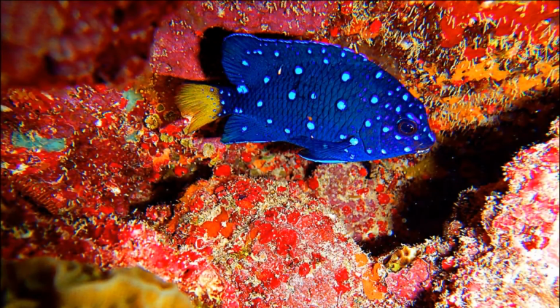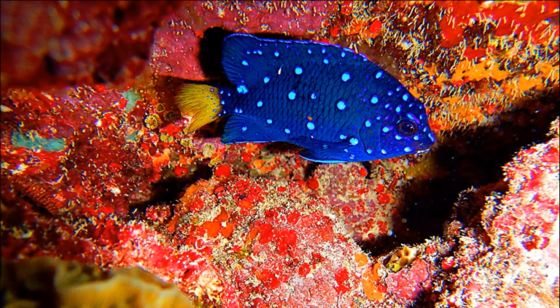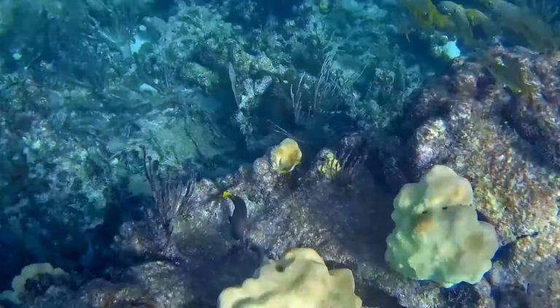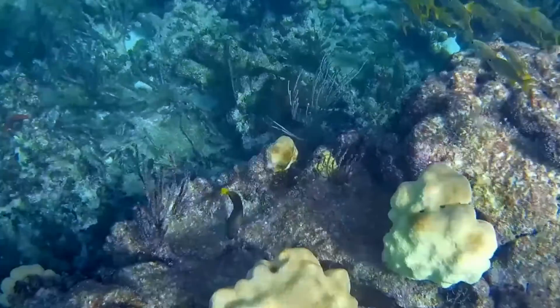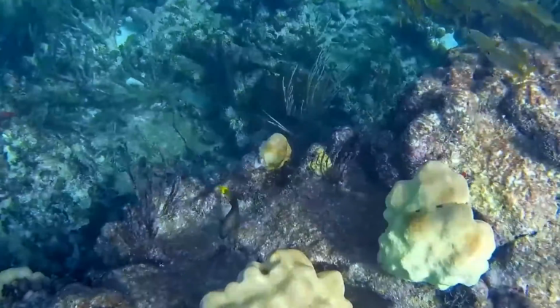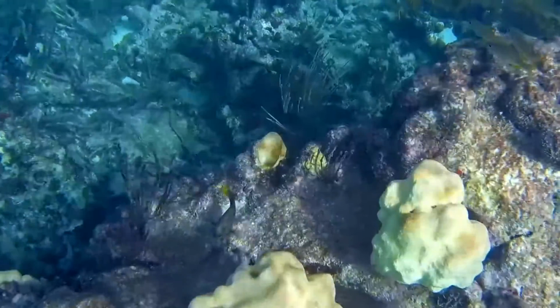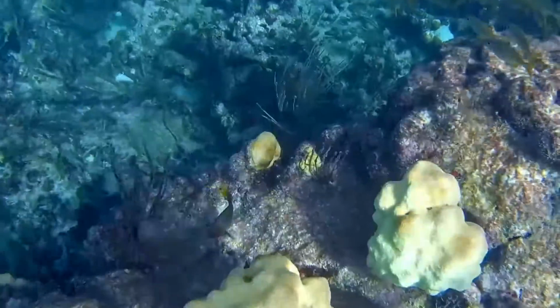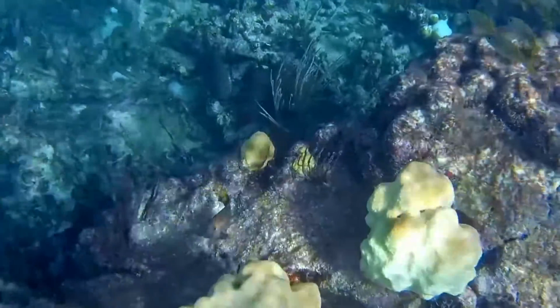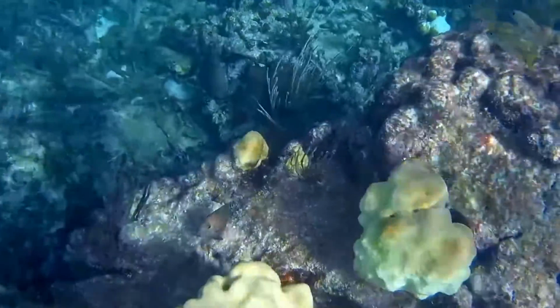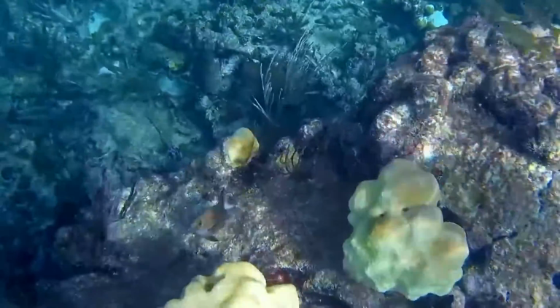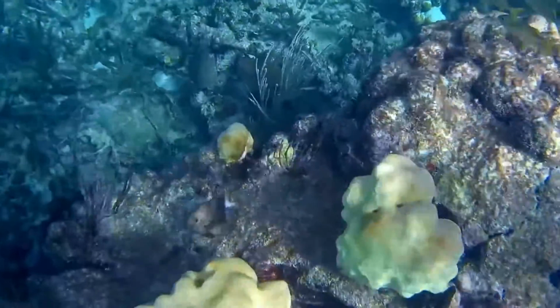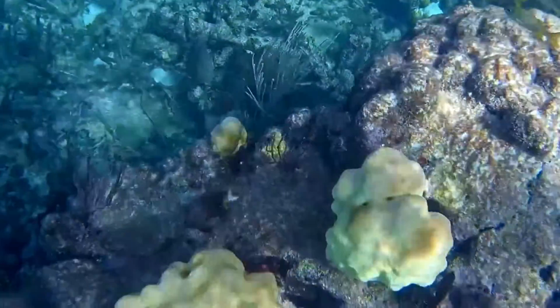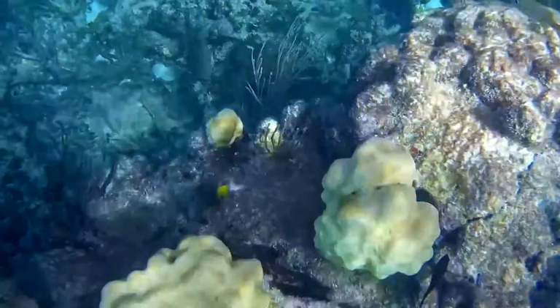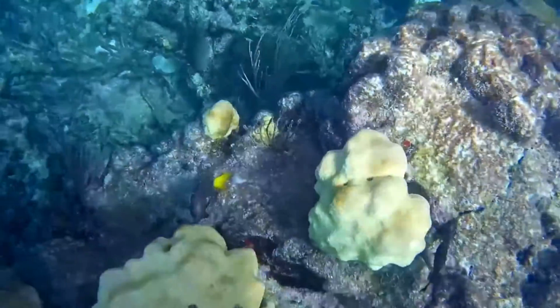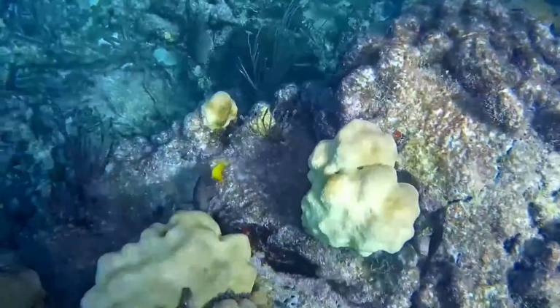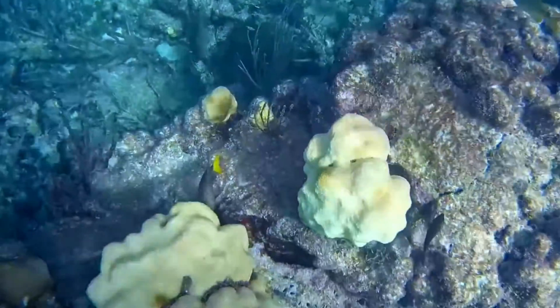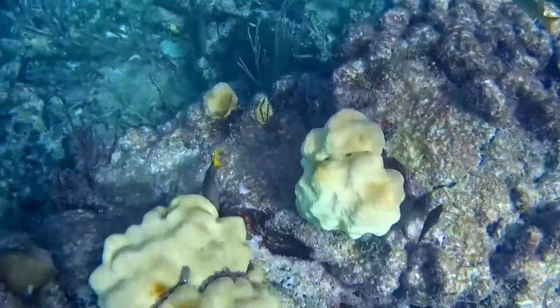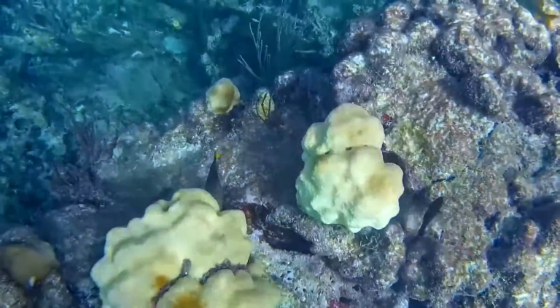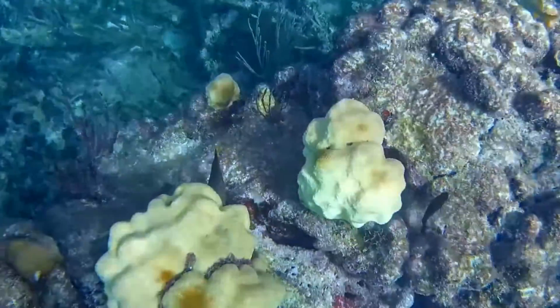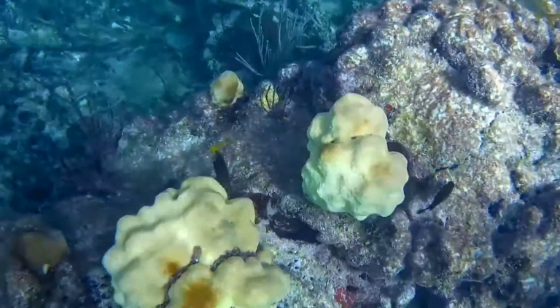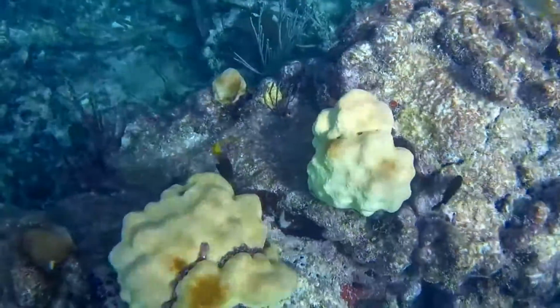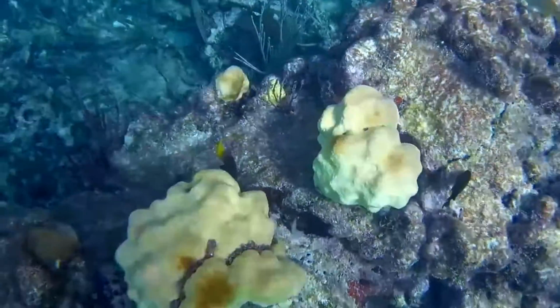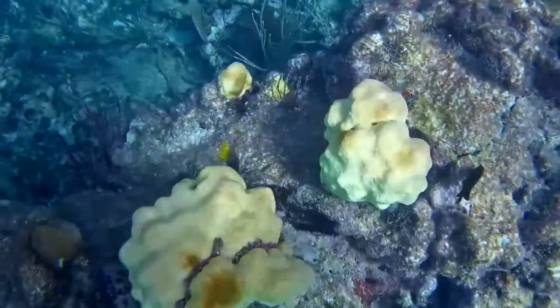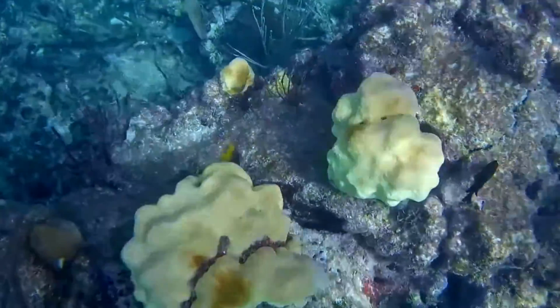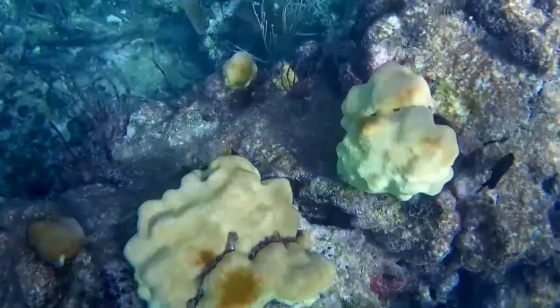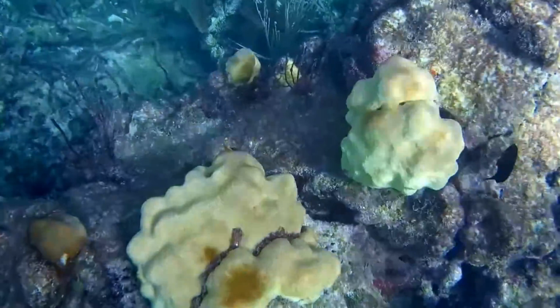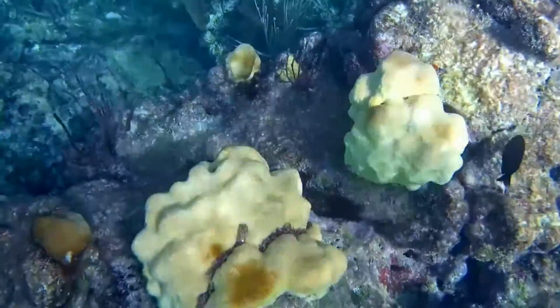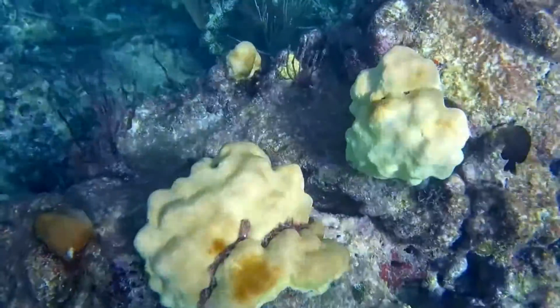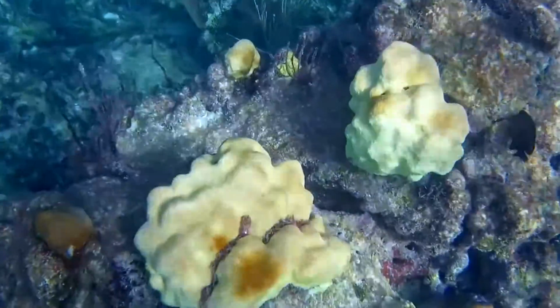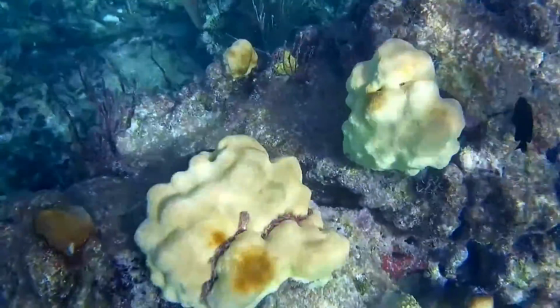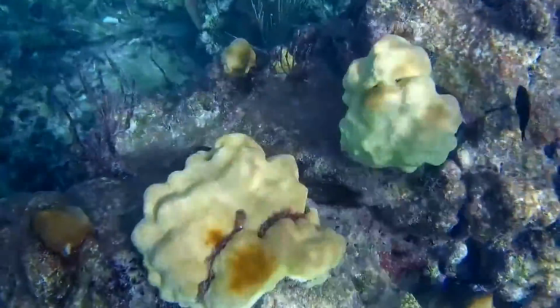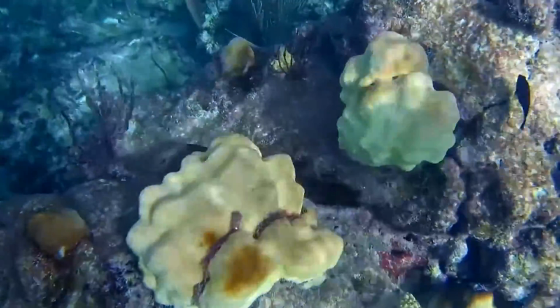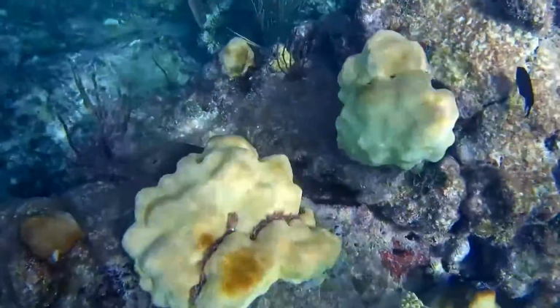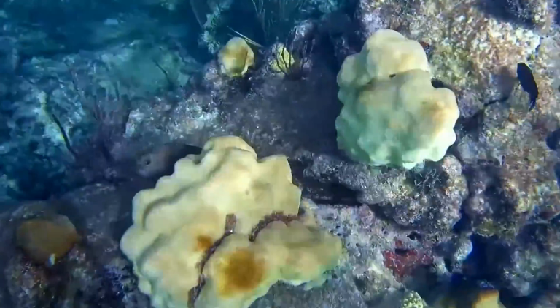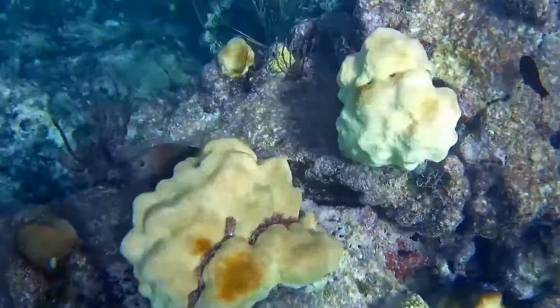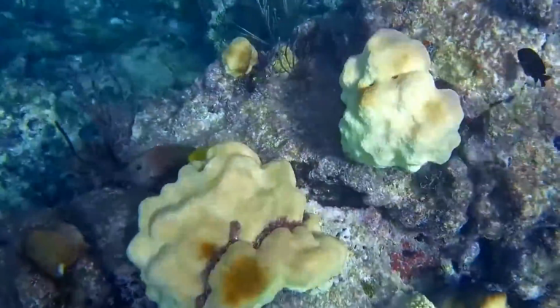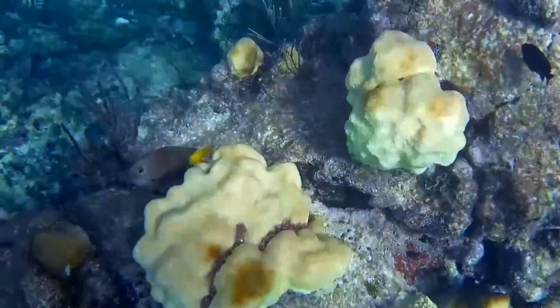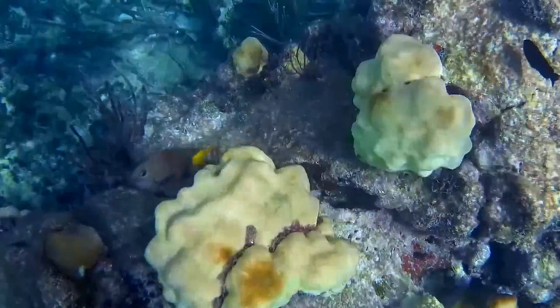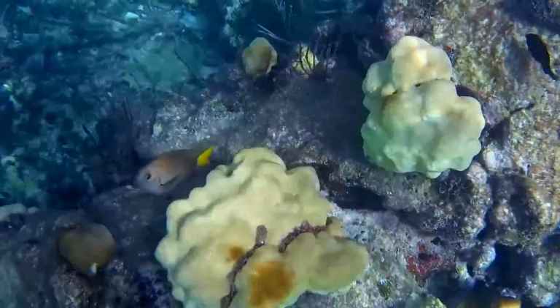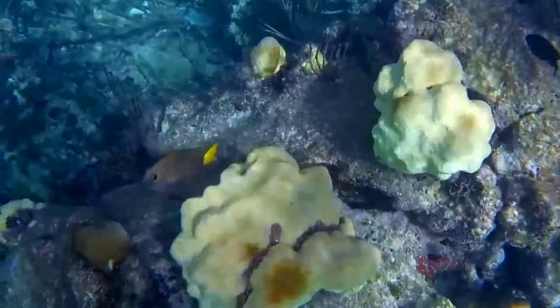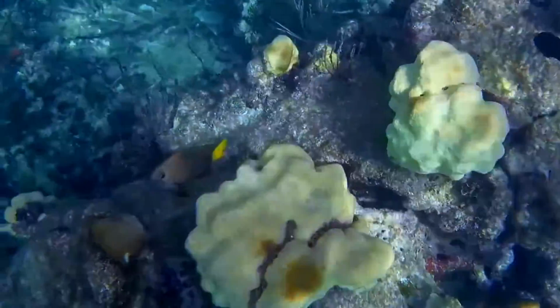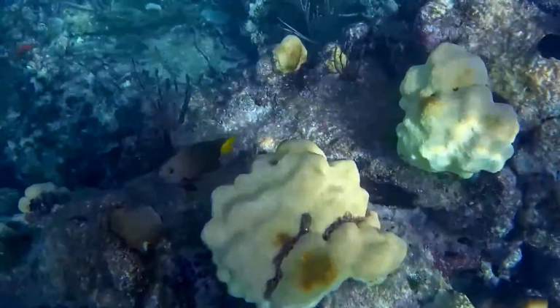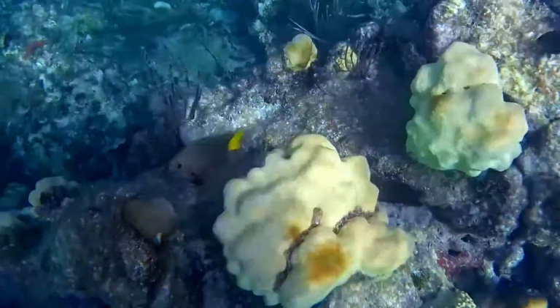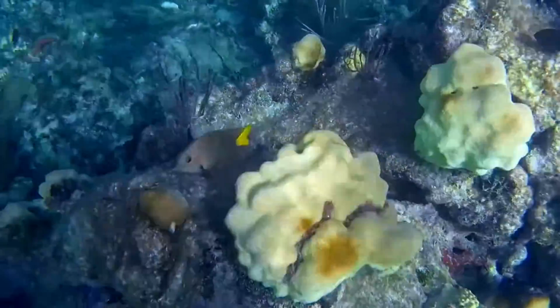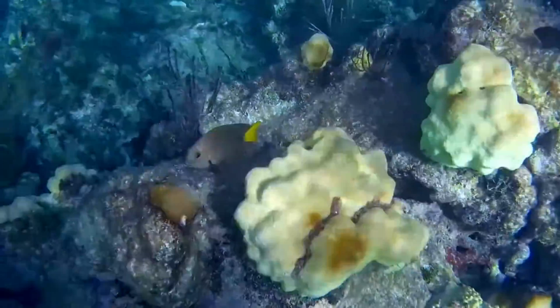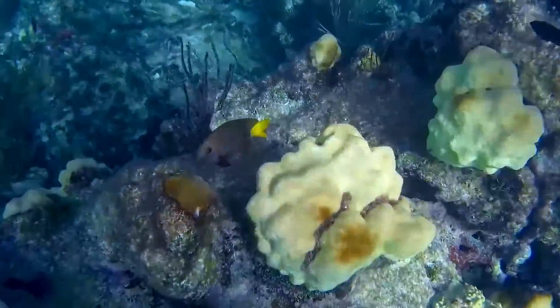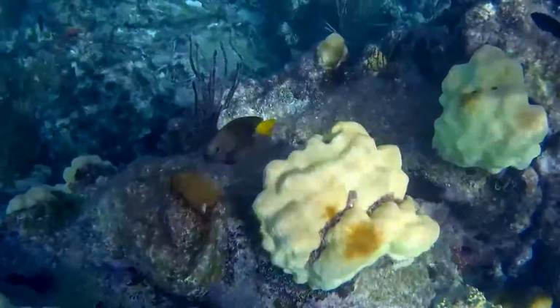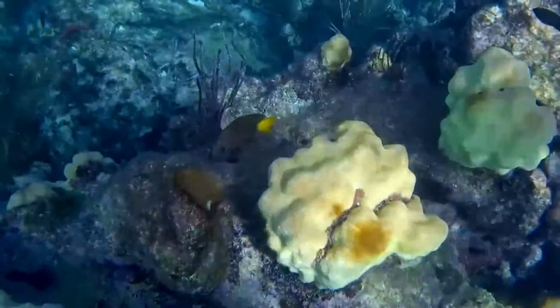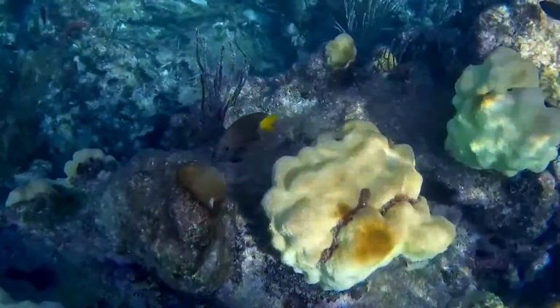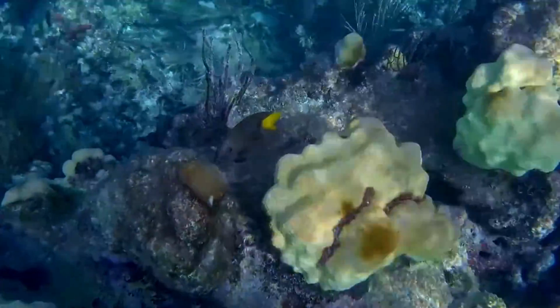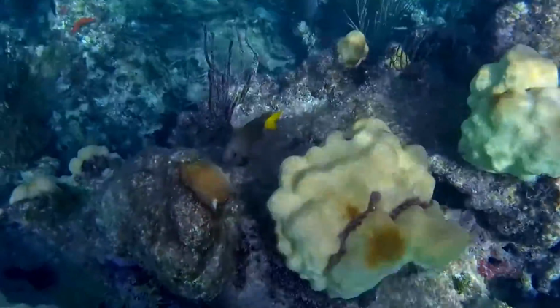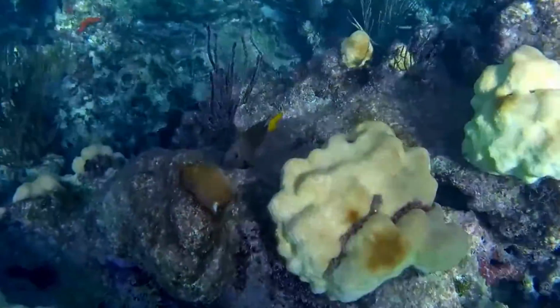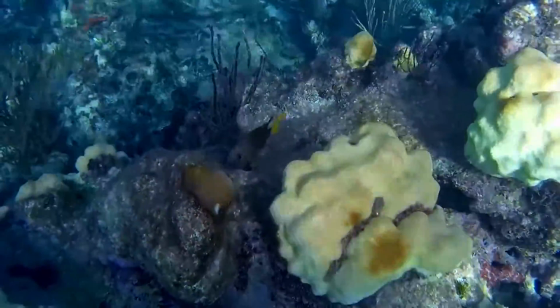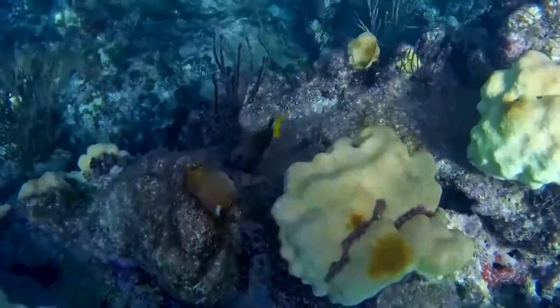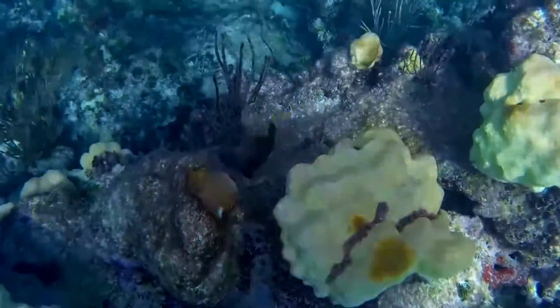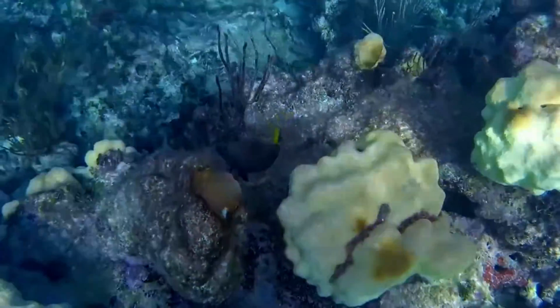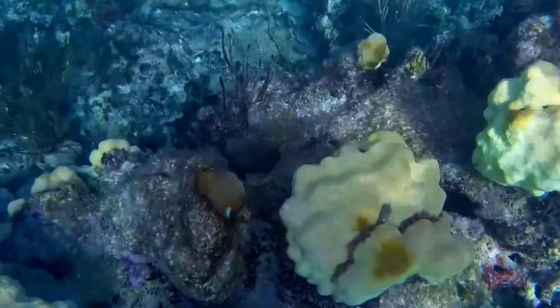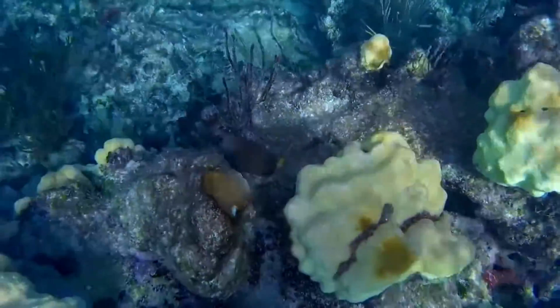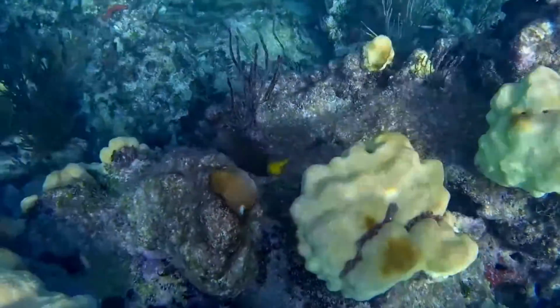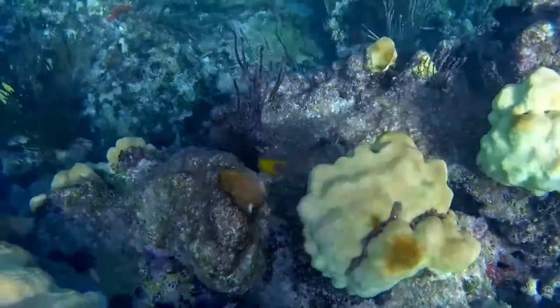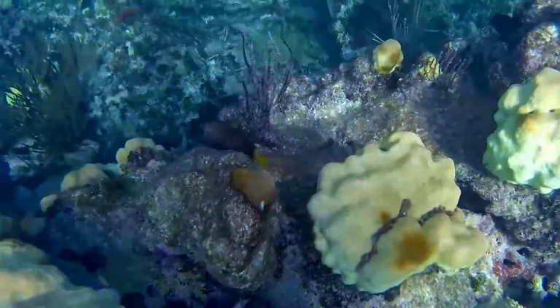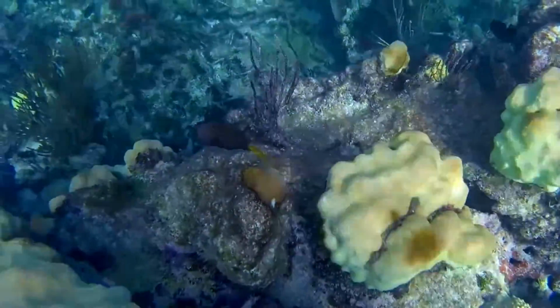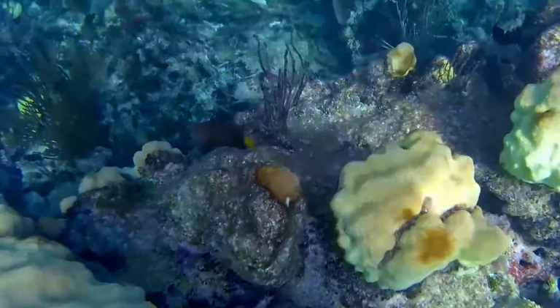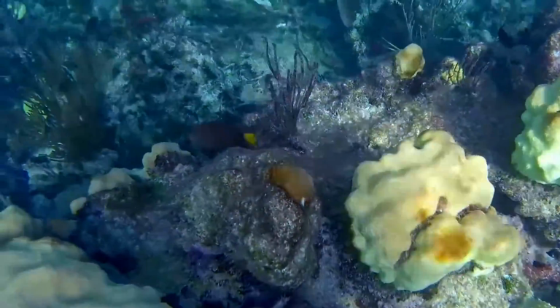The damselfish are nearly always found solitary. Adults can grow to around 8 inches long.